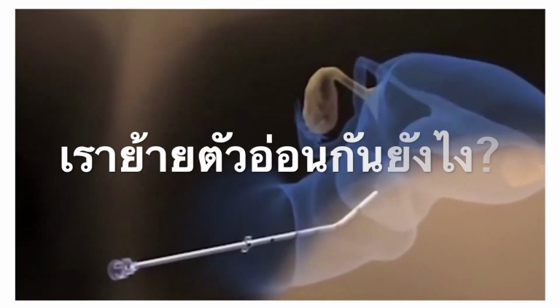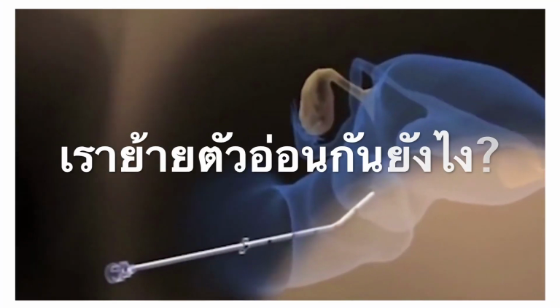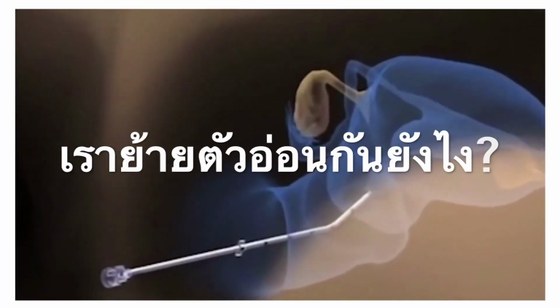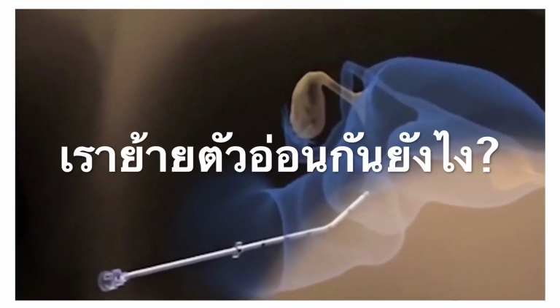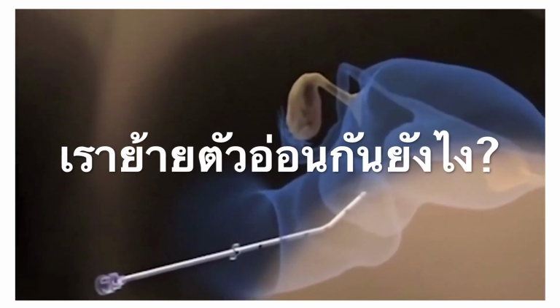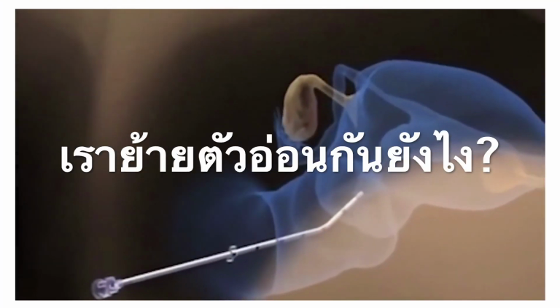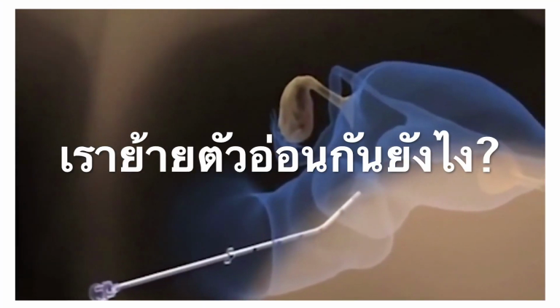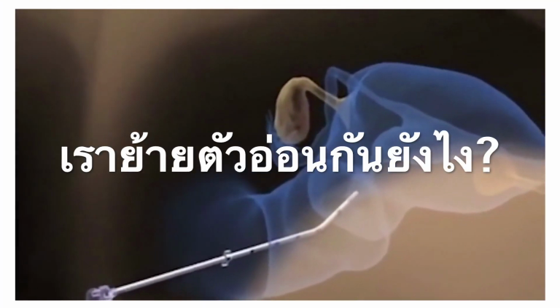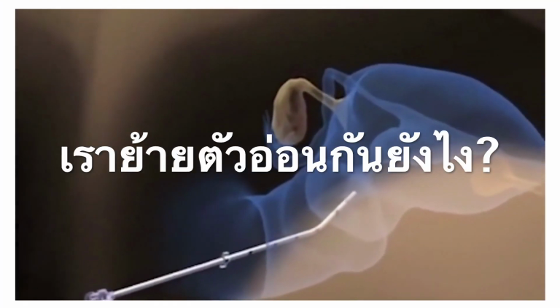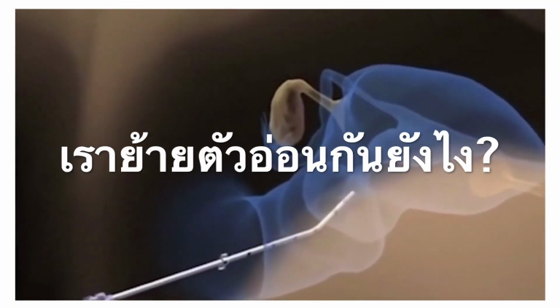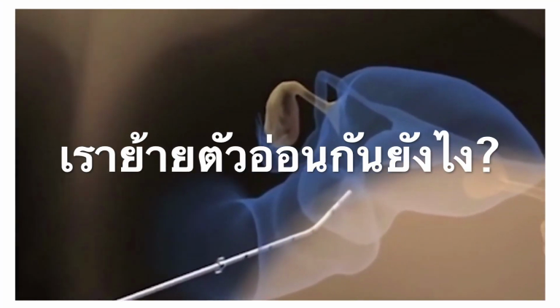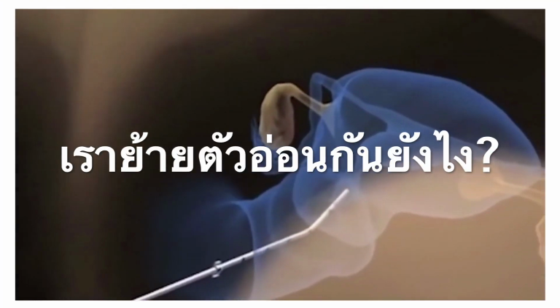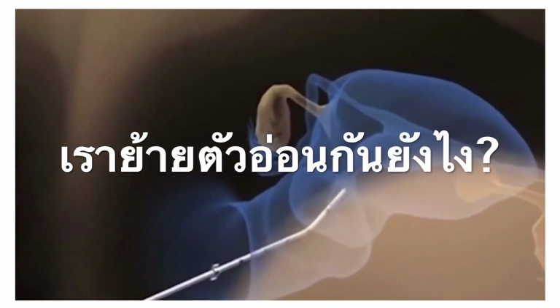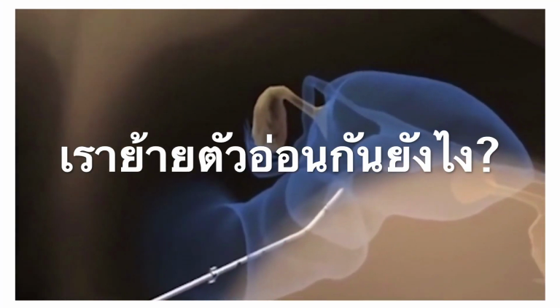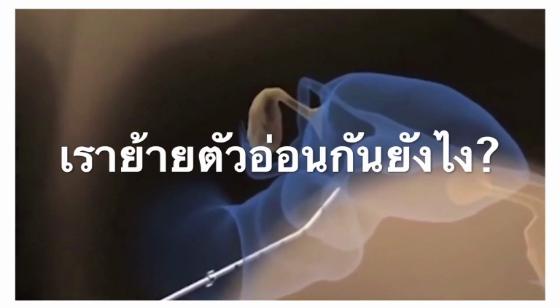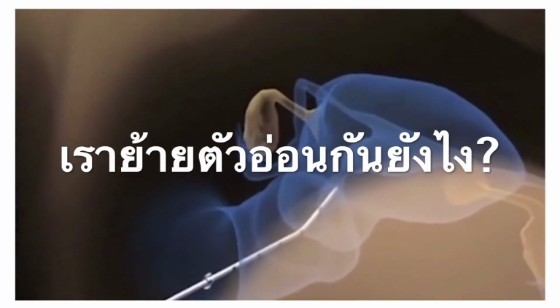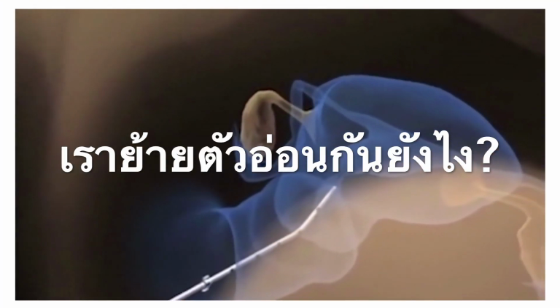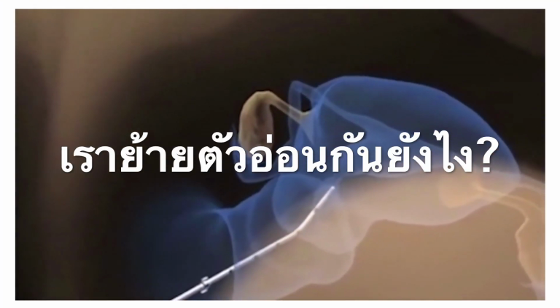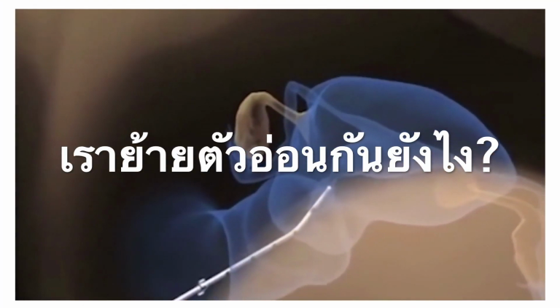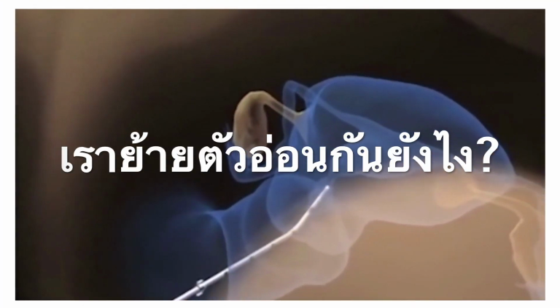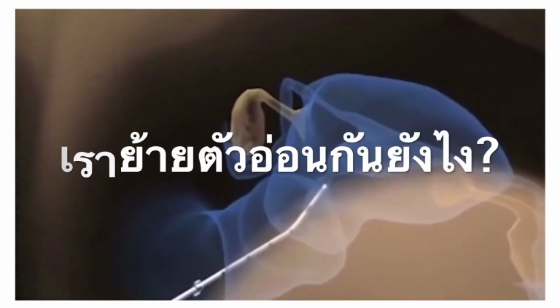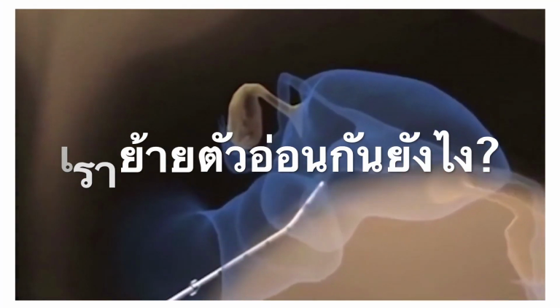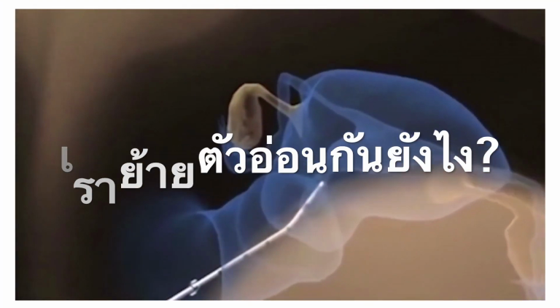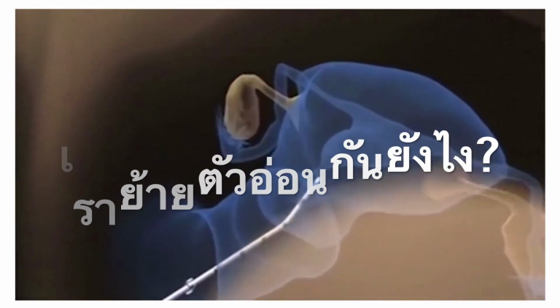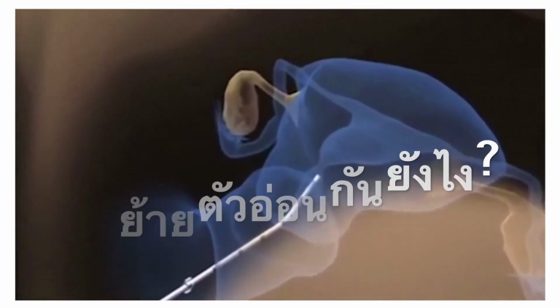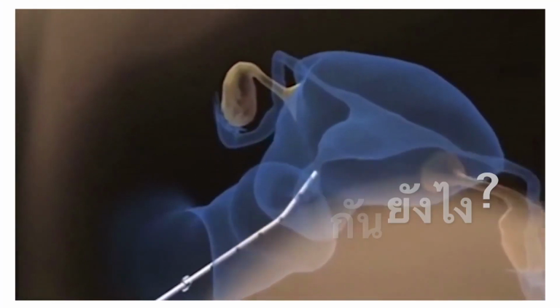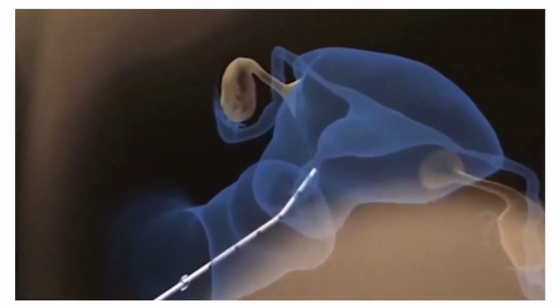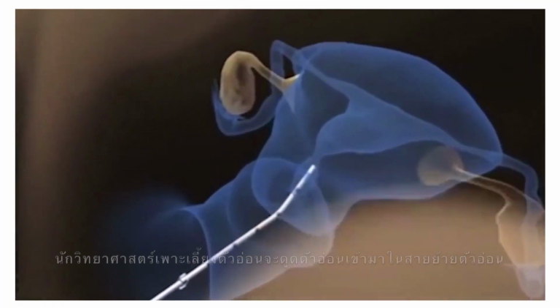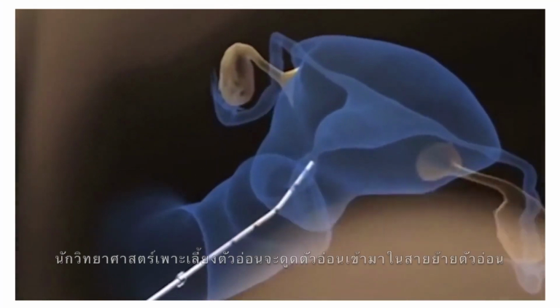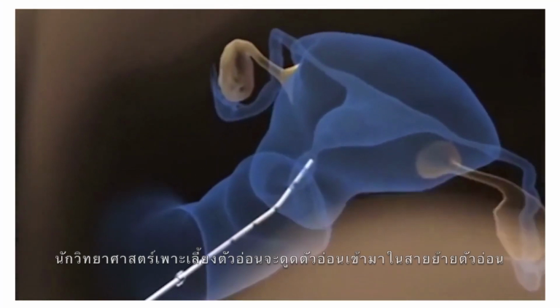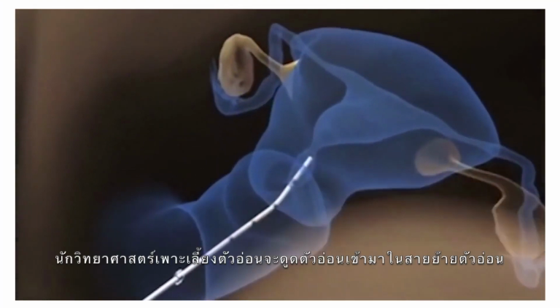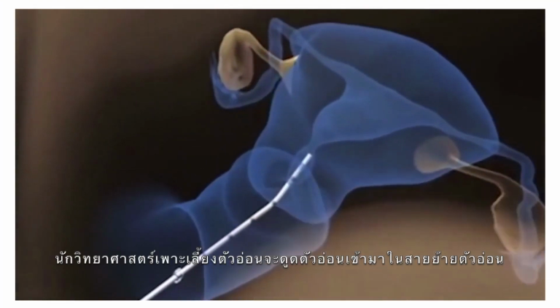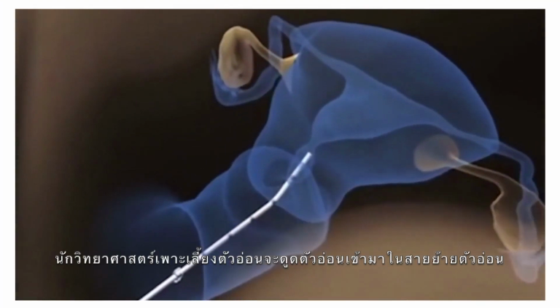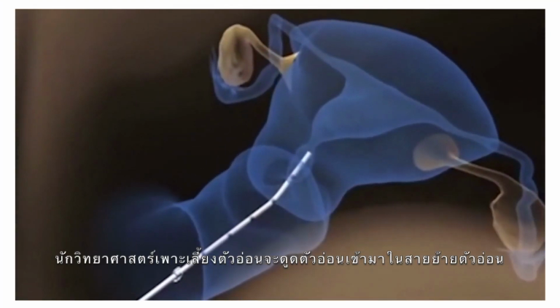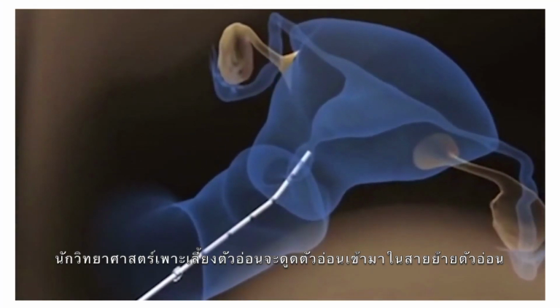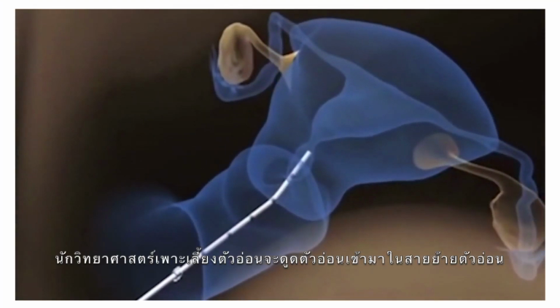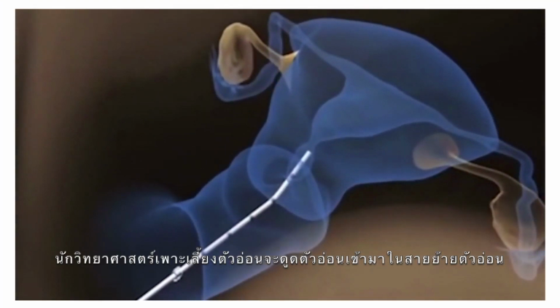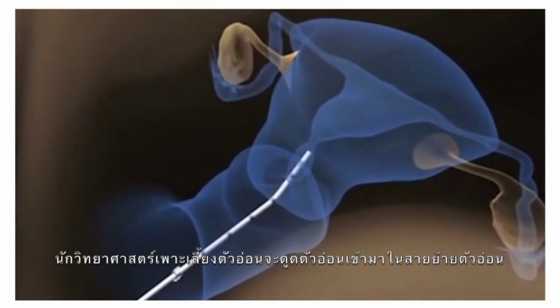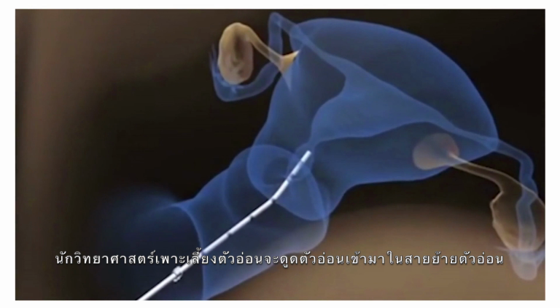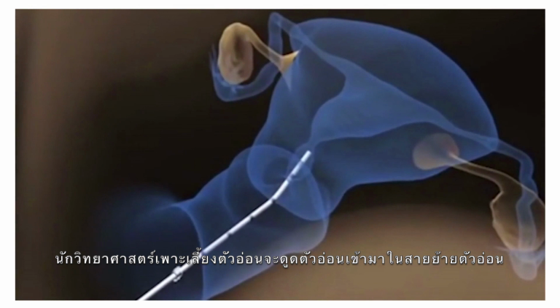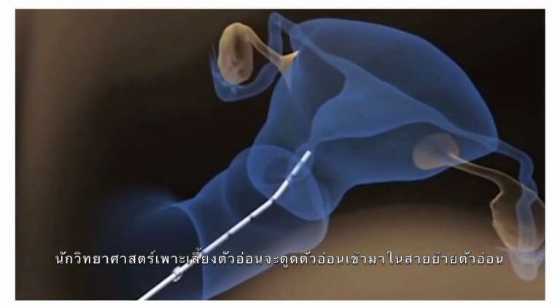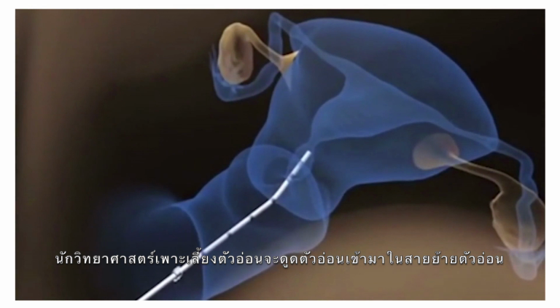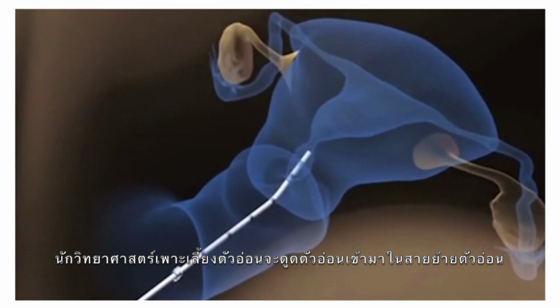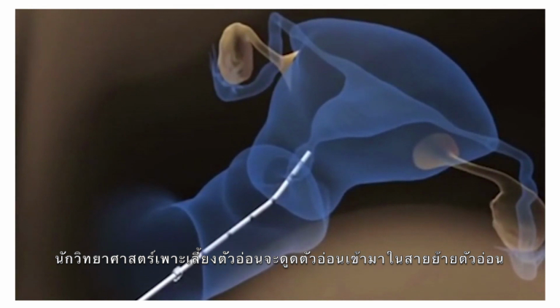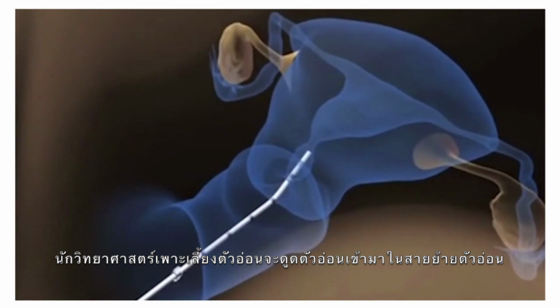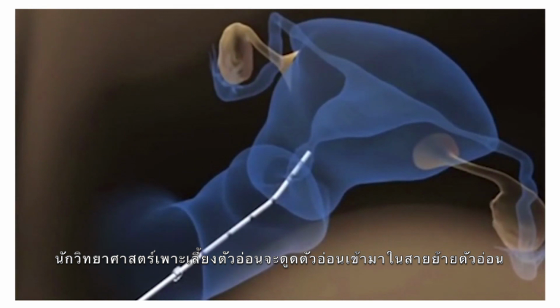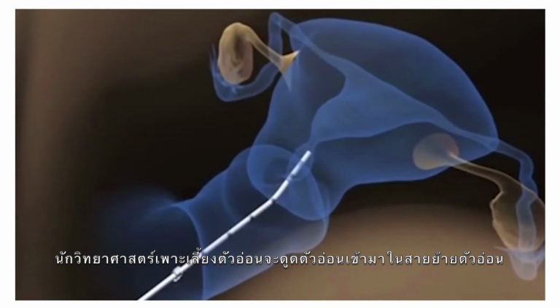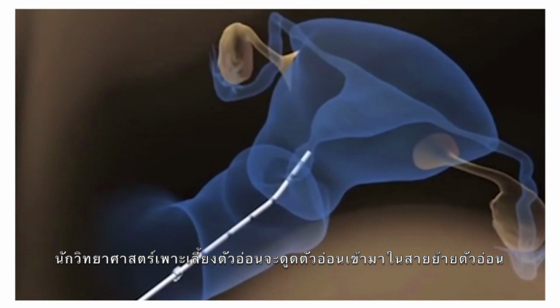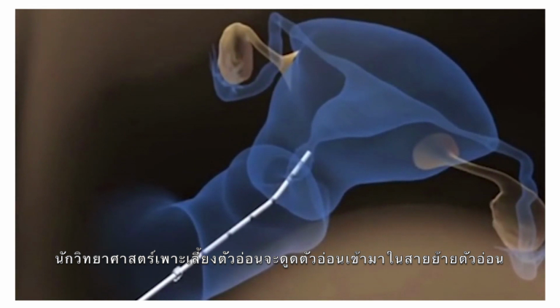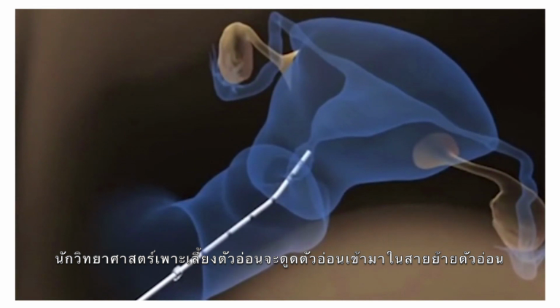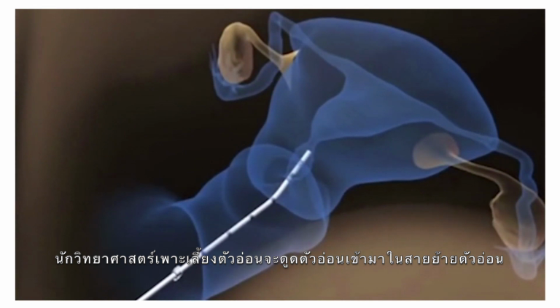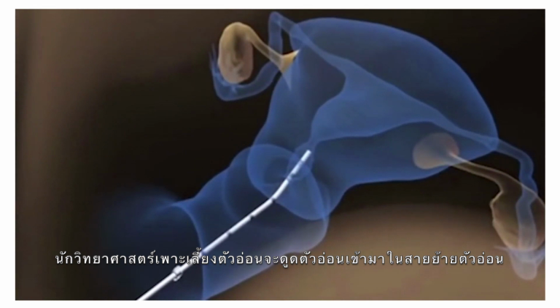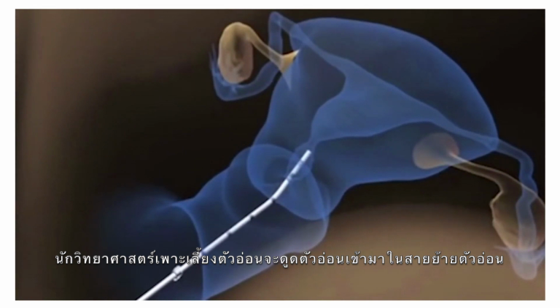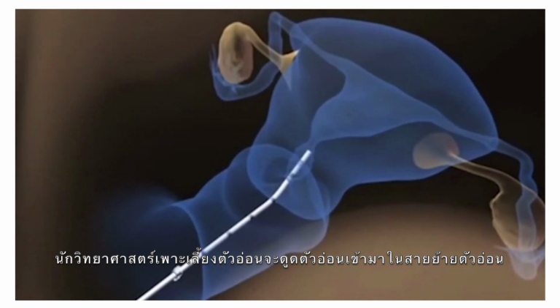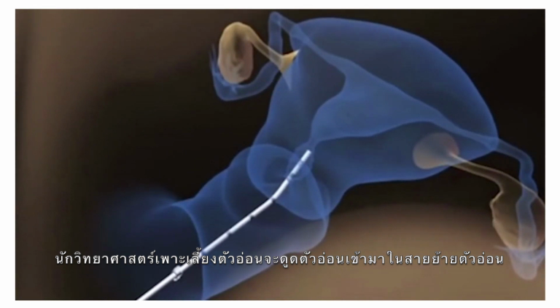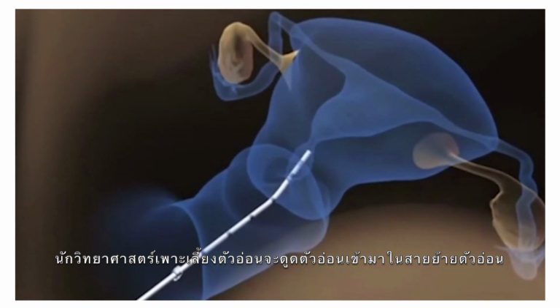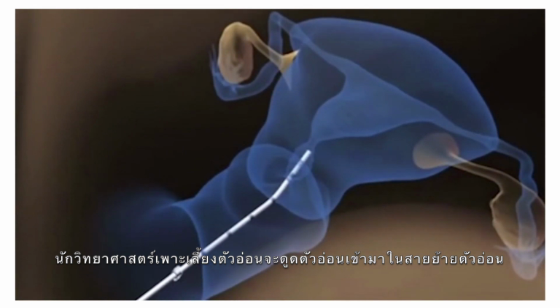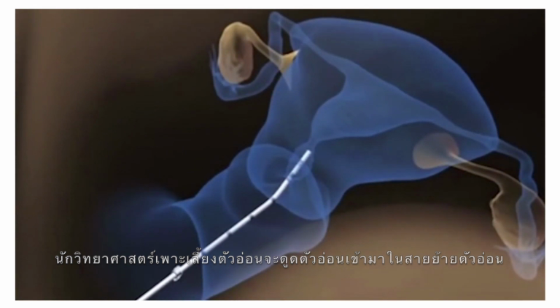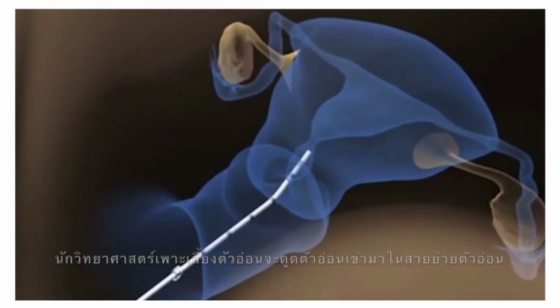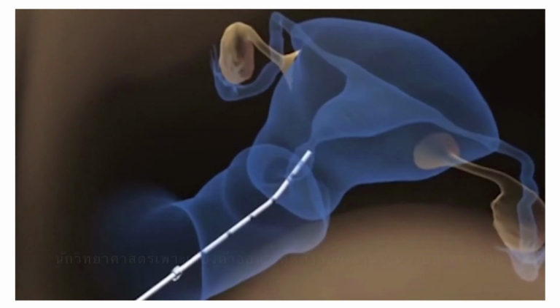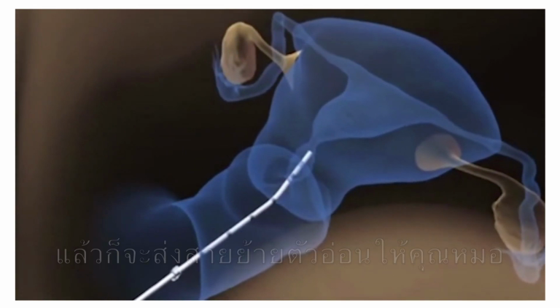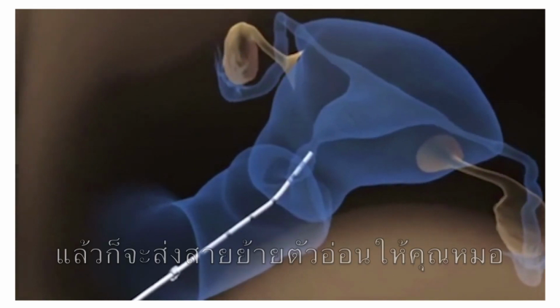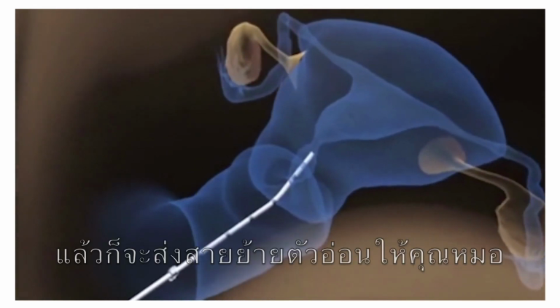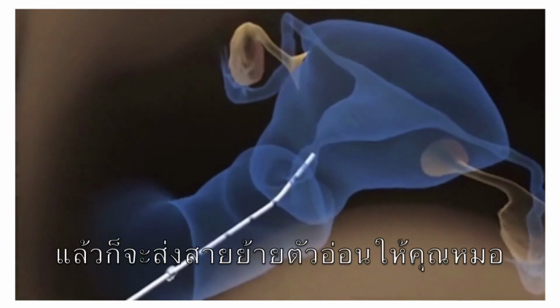Once everything is ready, the embryologist will load the embryo or embryos into the catheter and then hand the catheter to the physician.